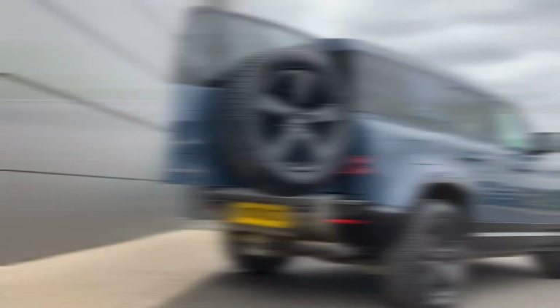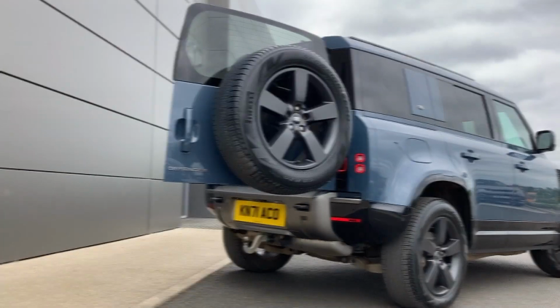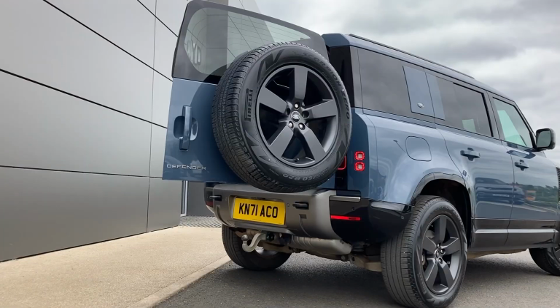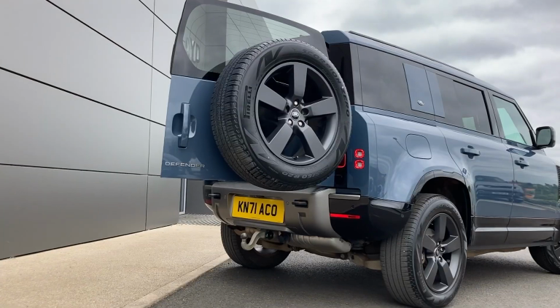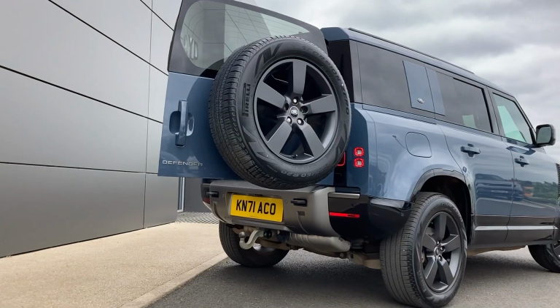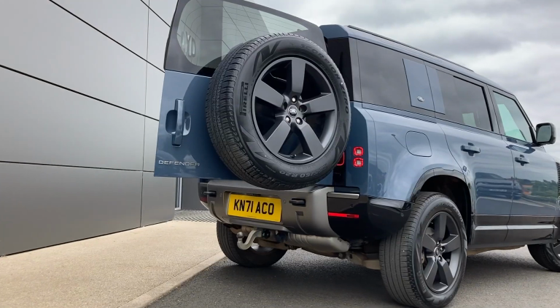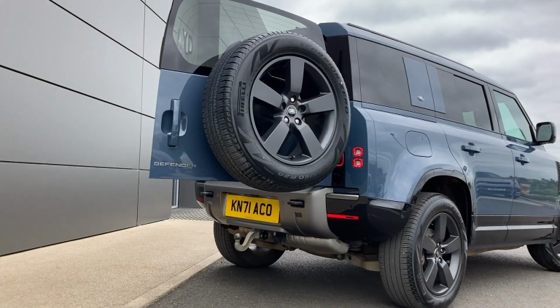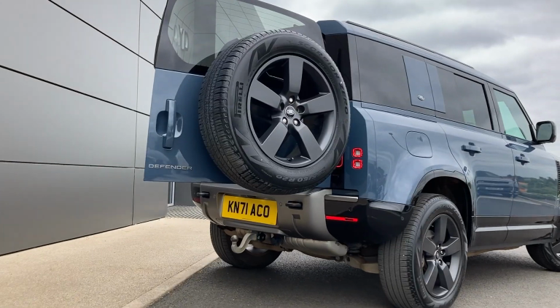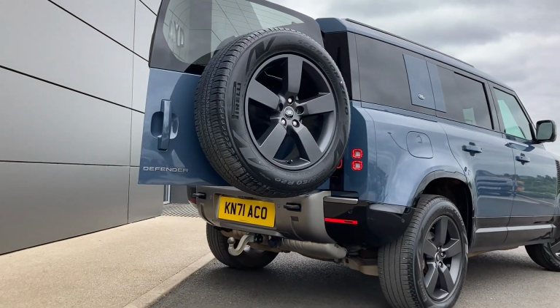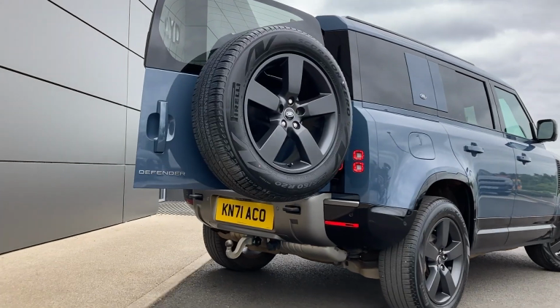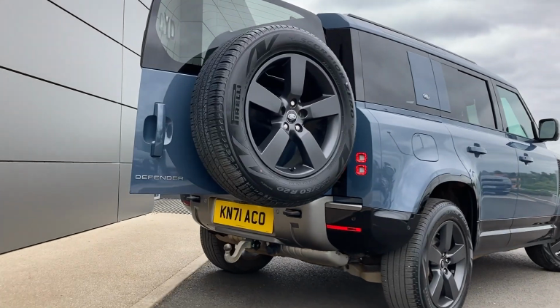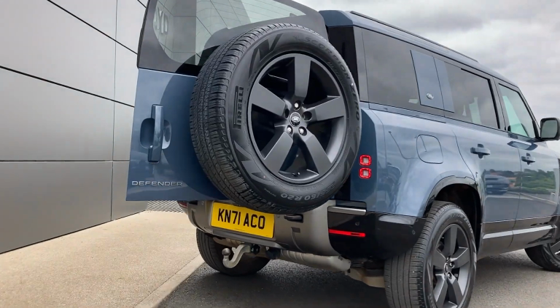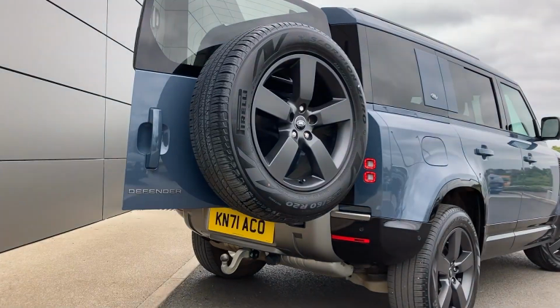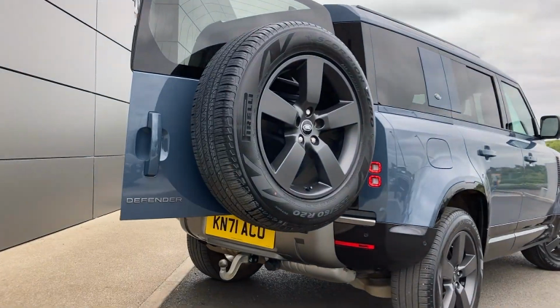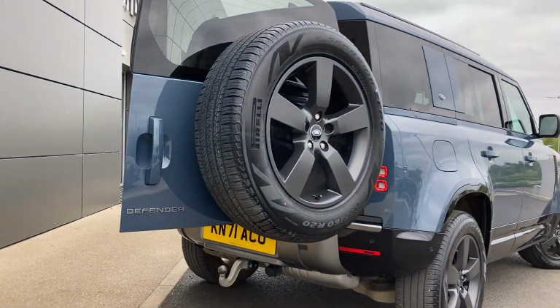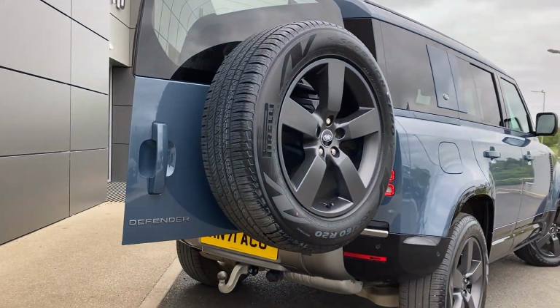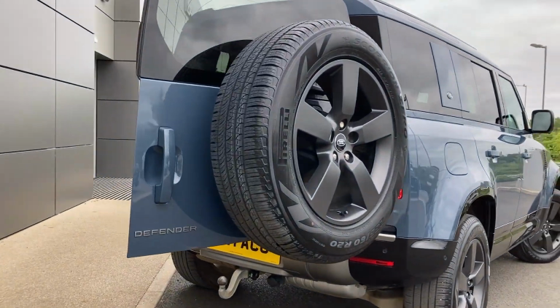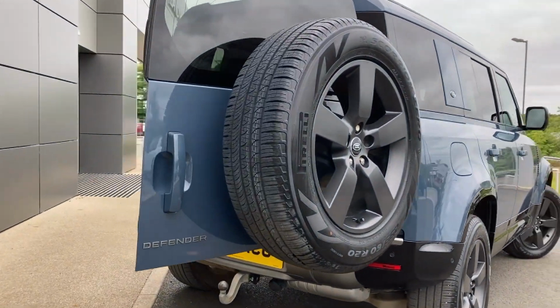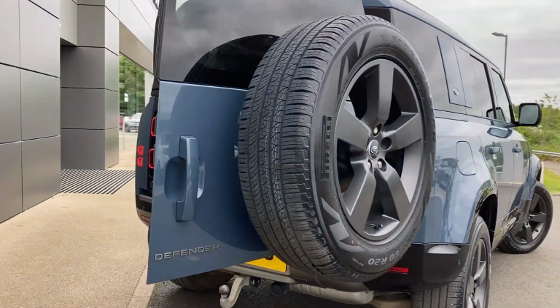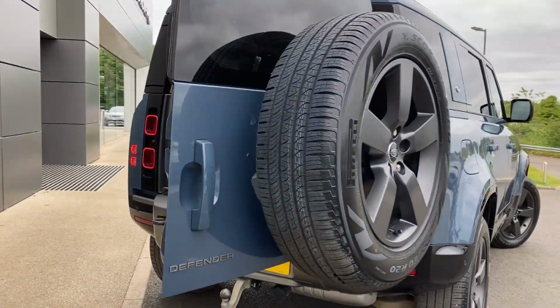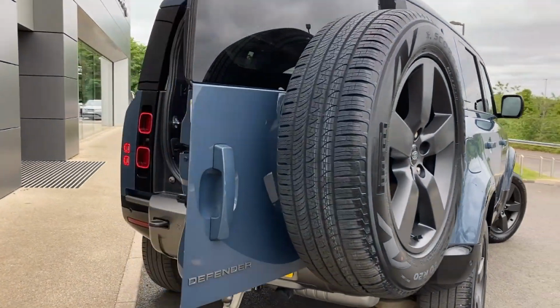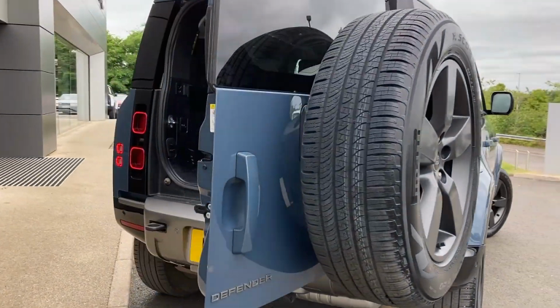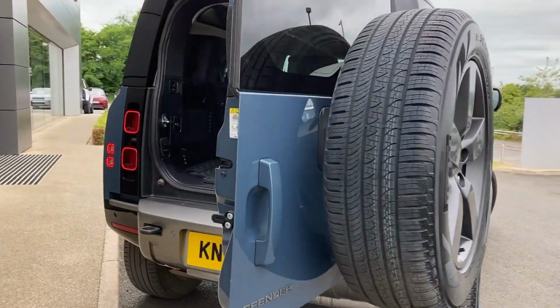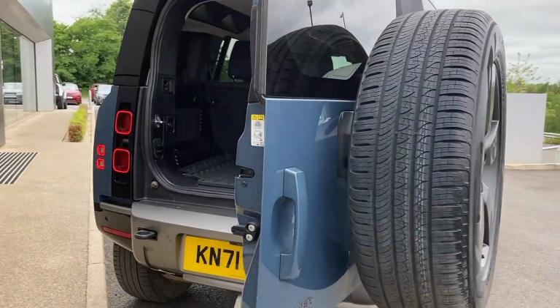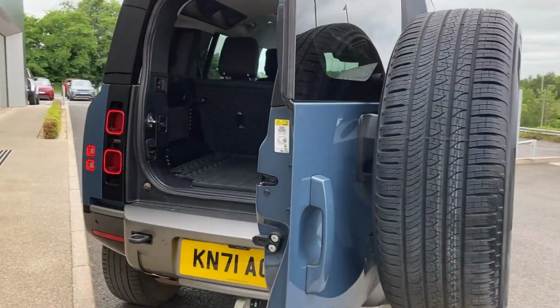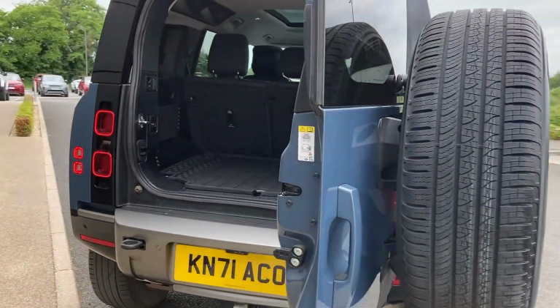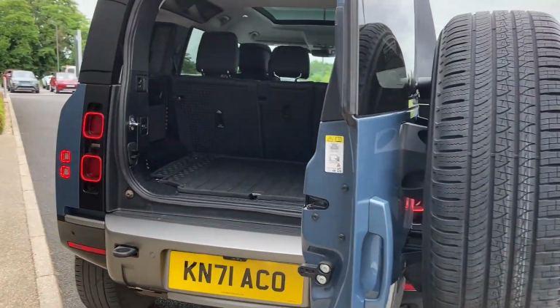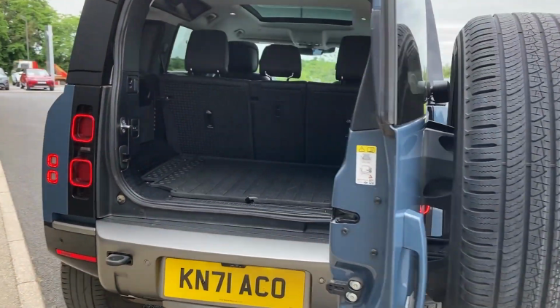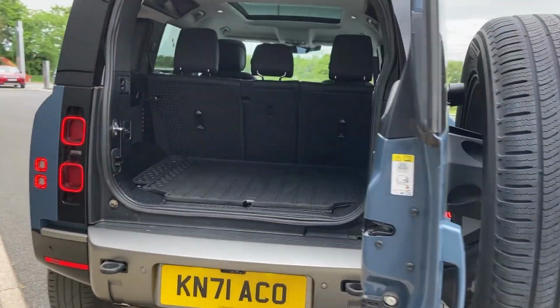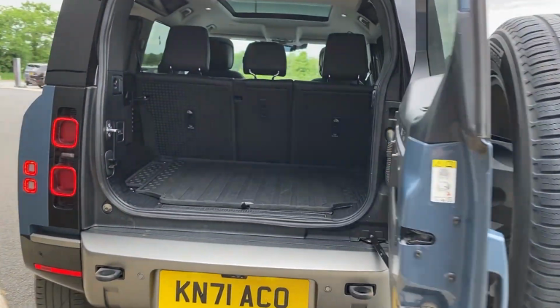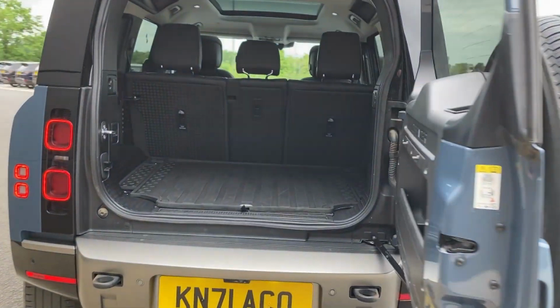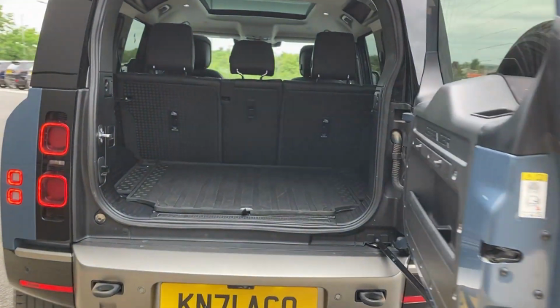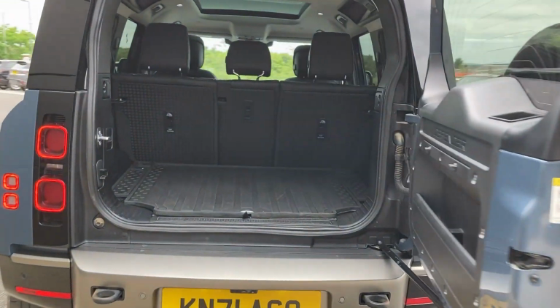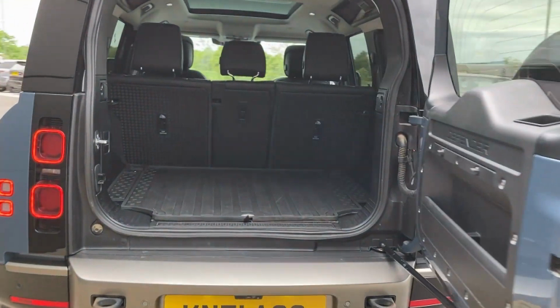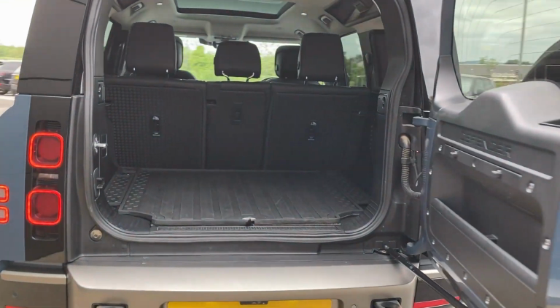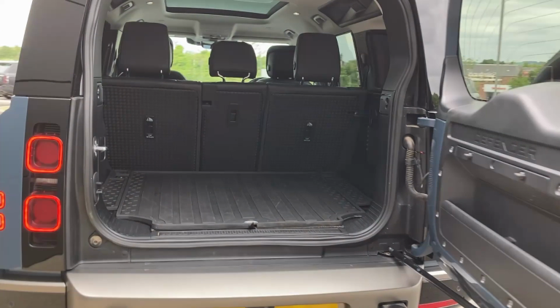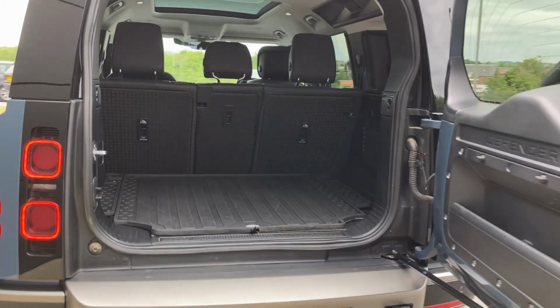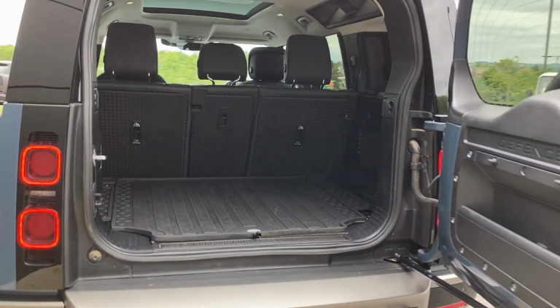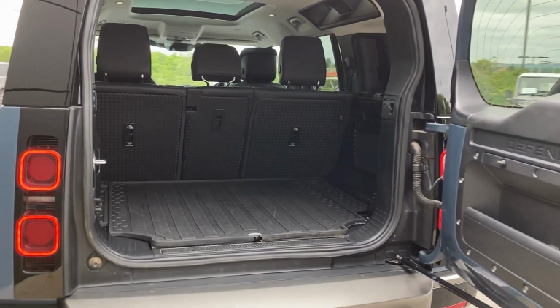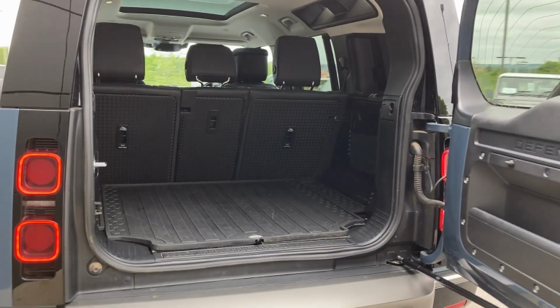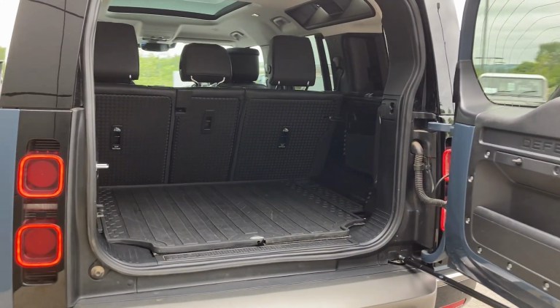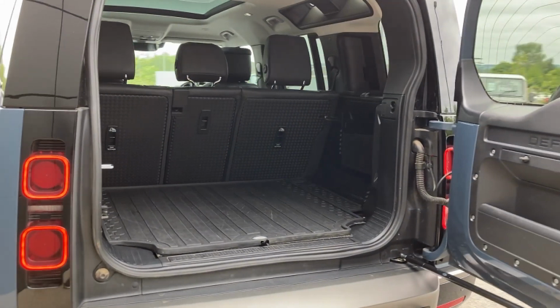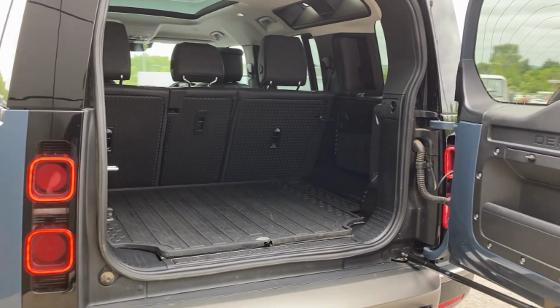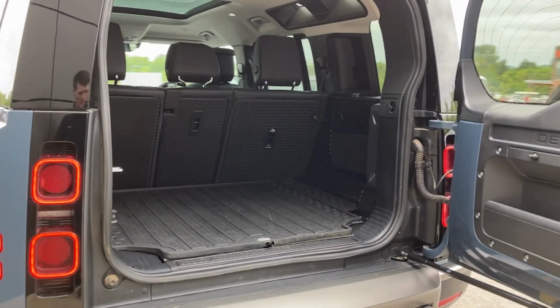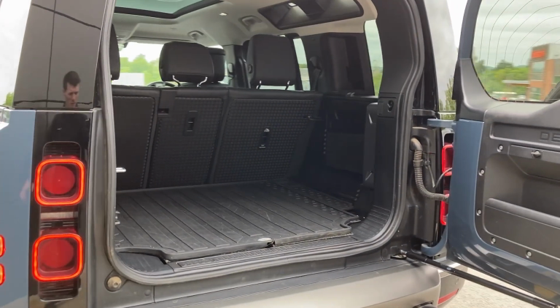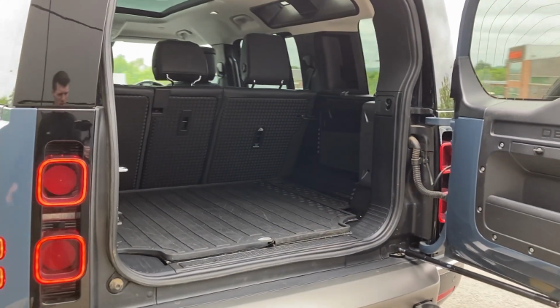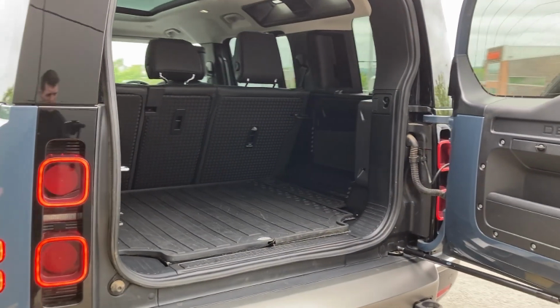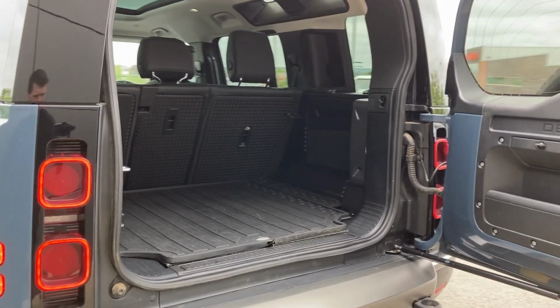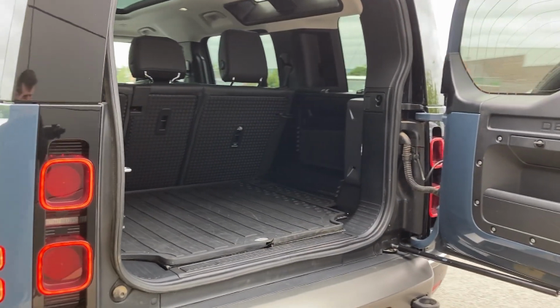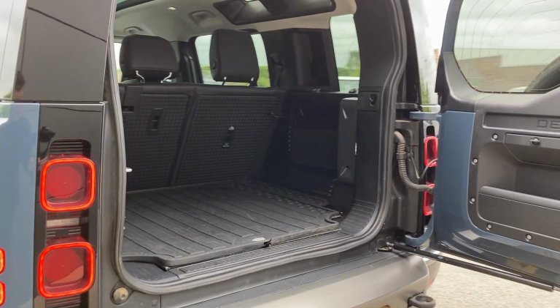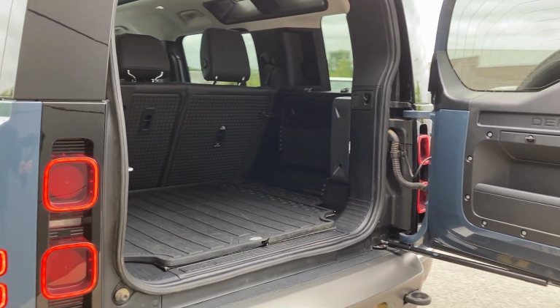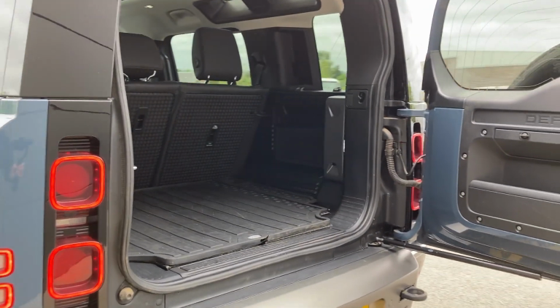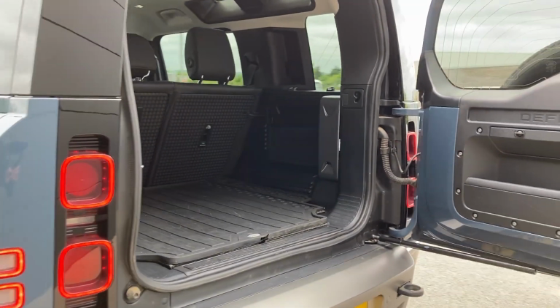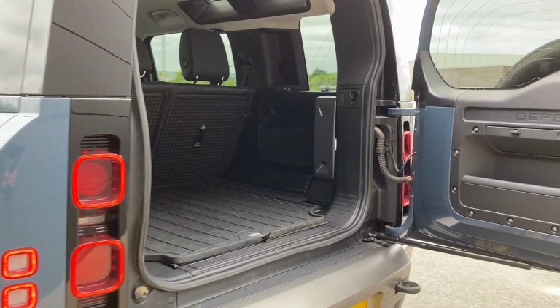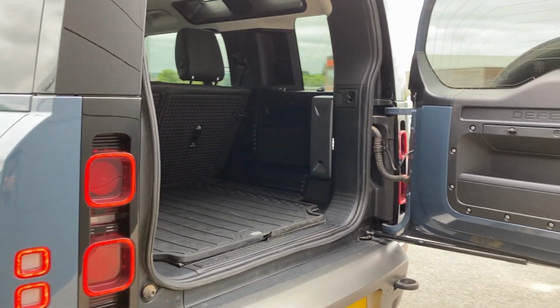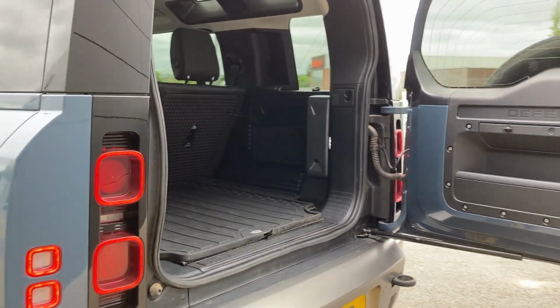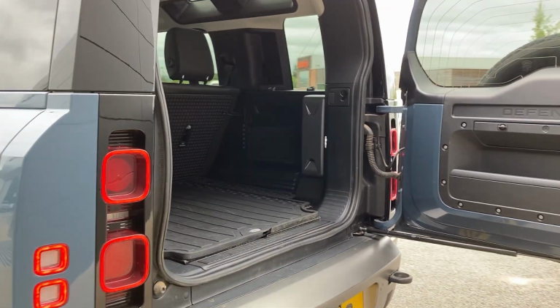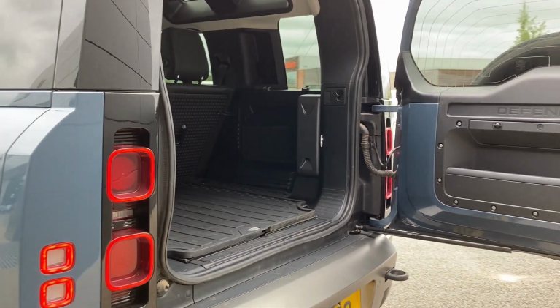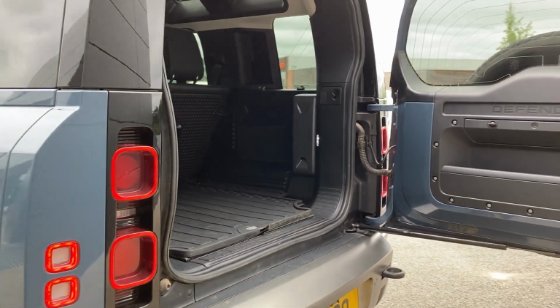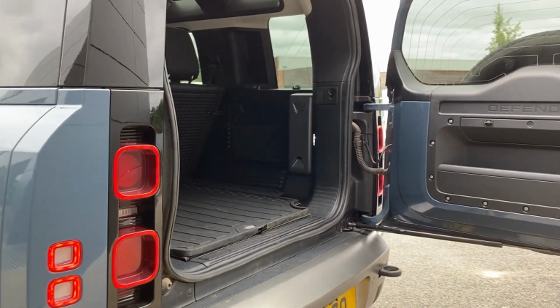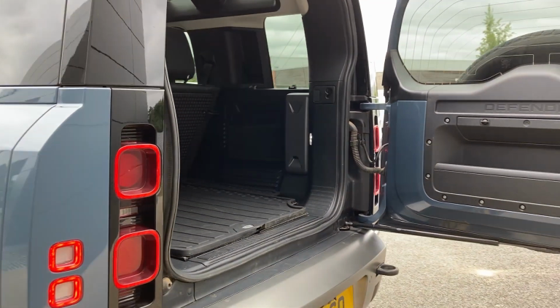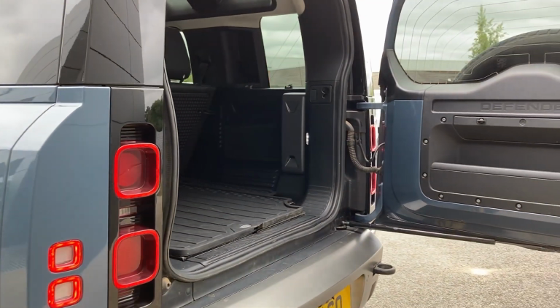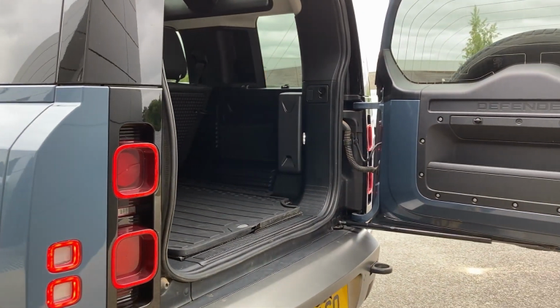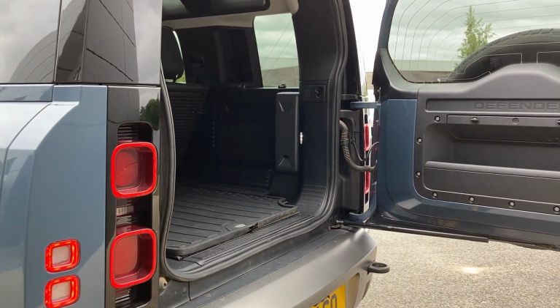As we enter now behind the rear door we can see the 40-20-40 rear folding seats and the rubber load space liner.